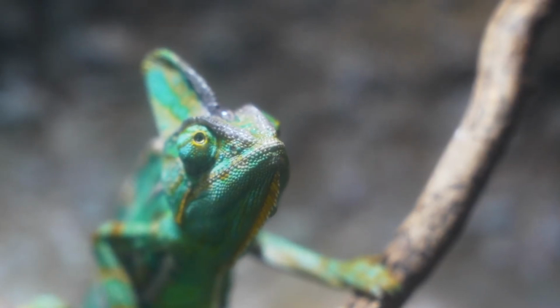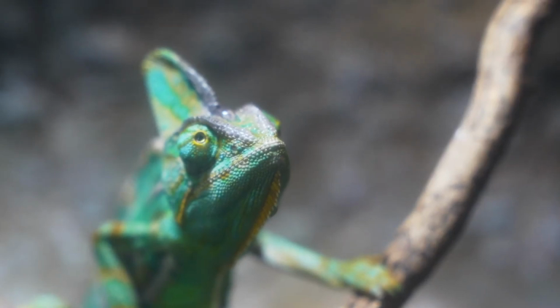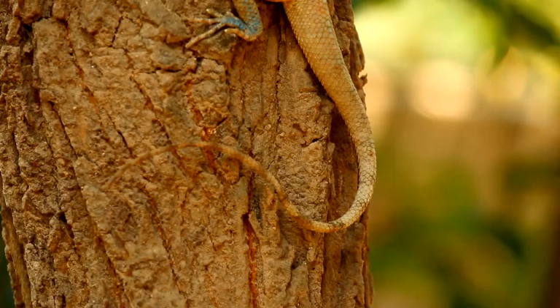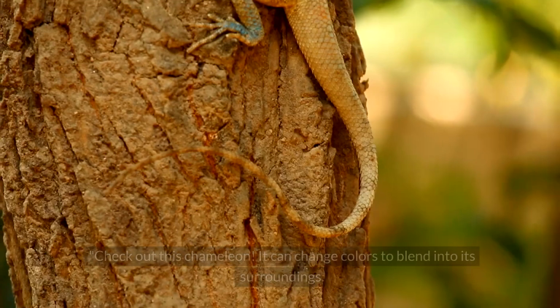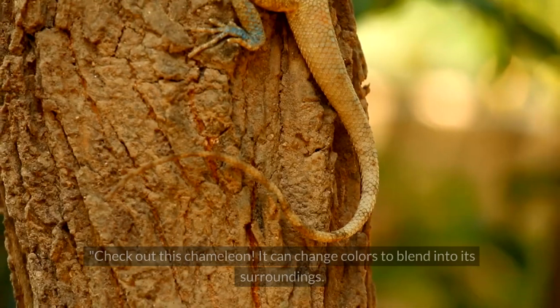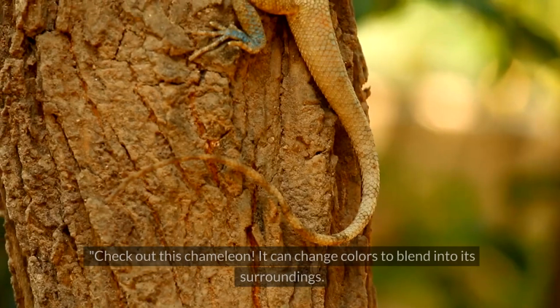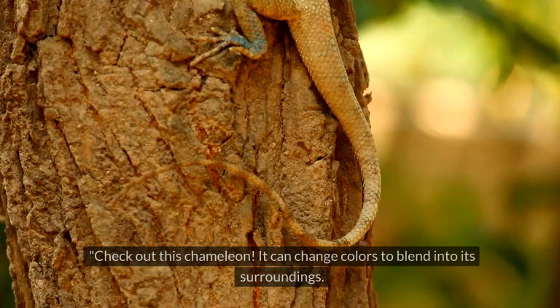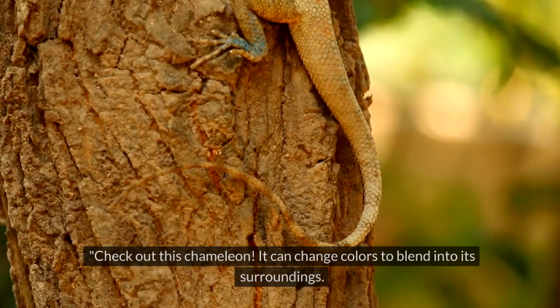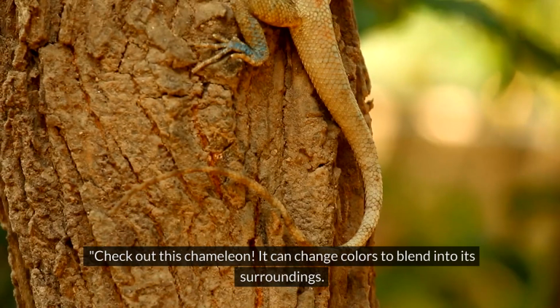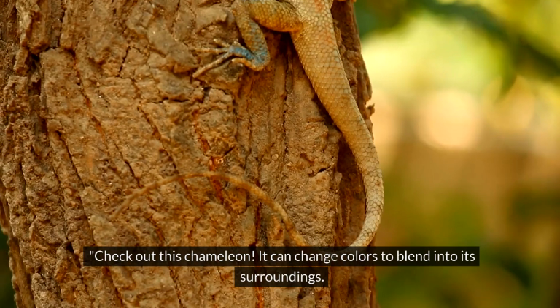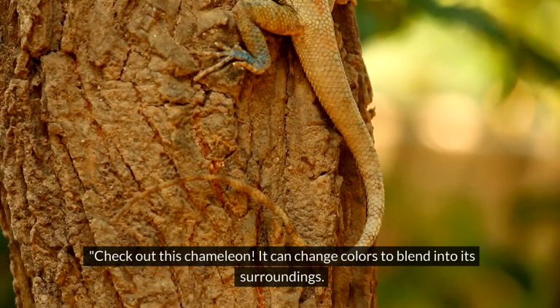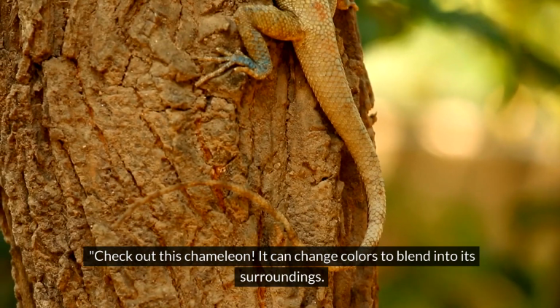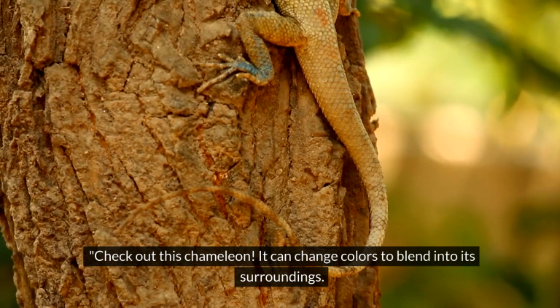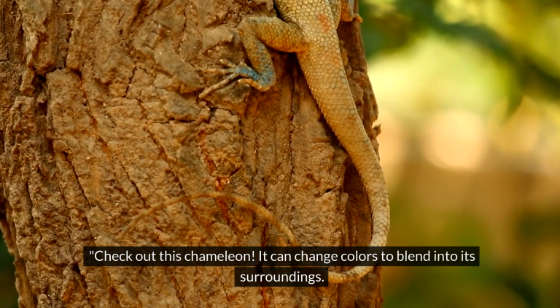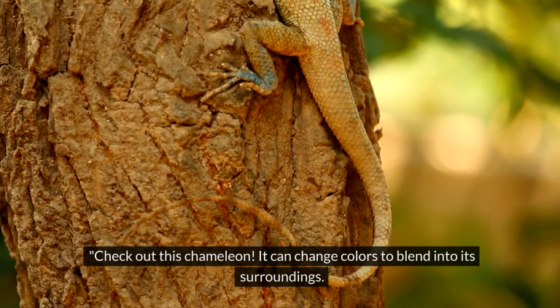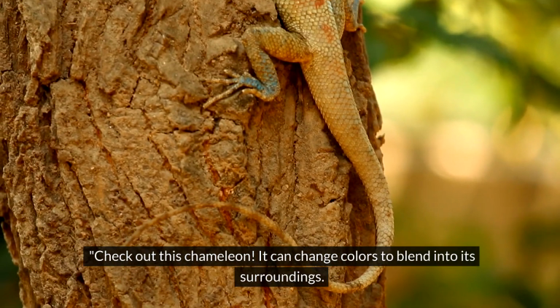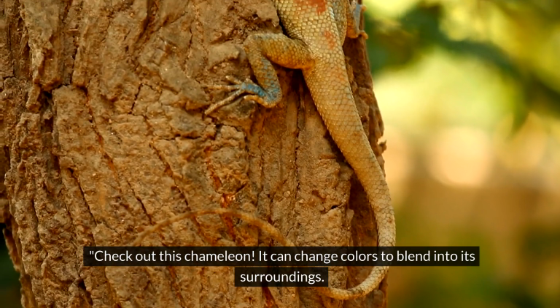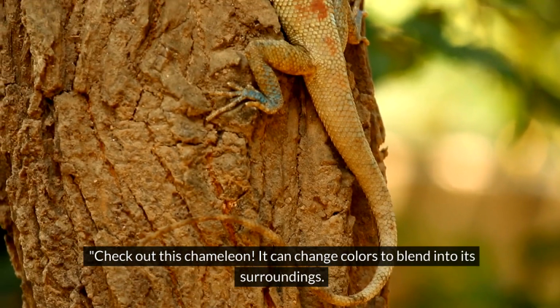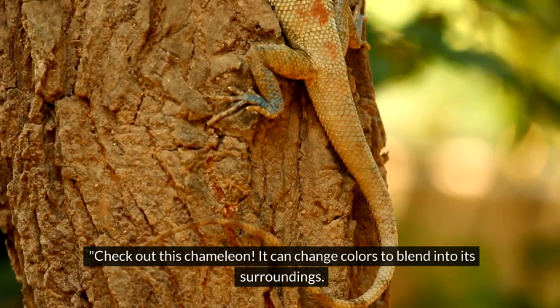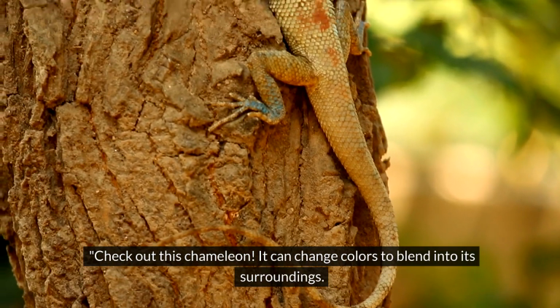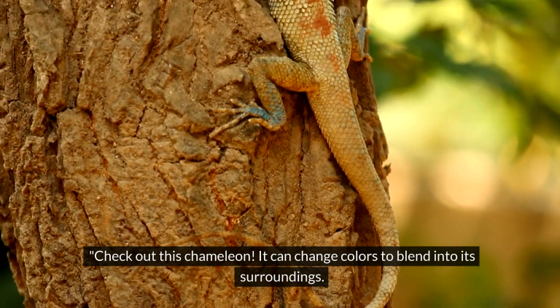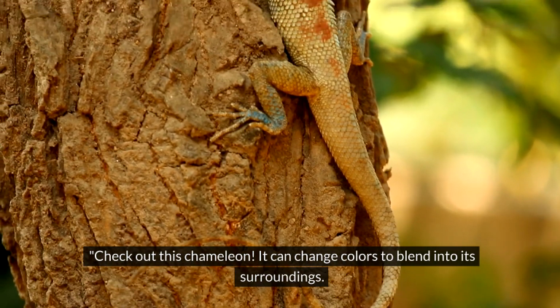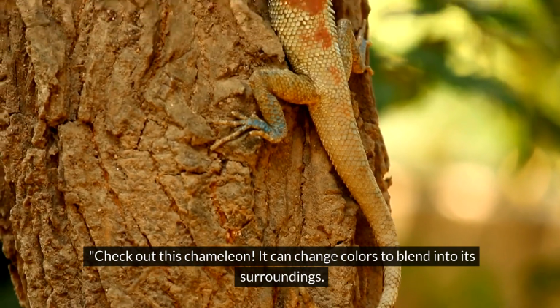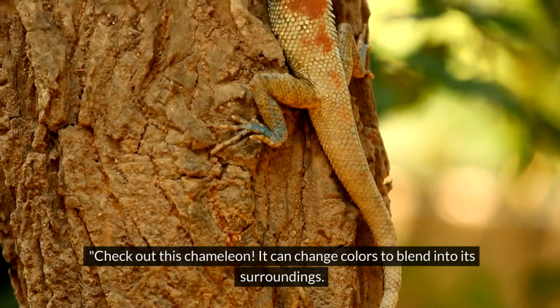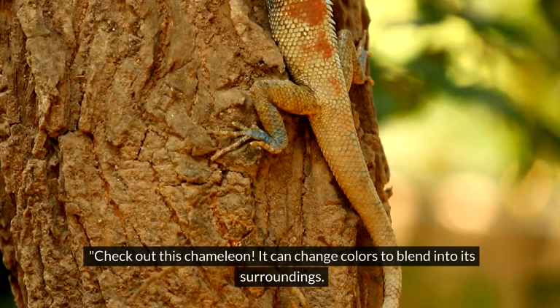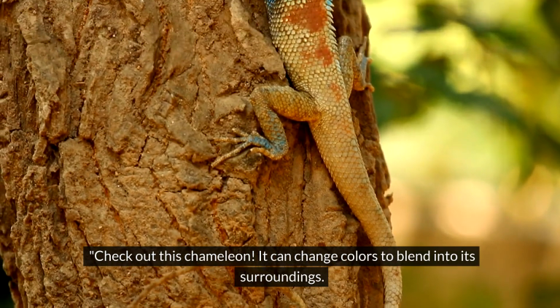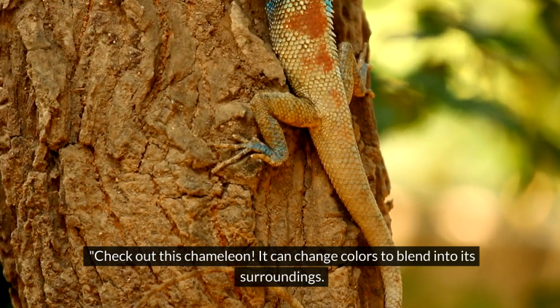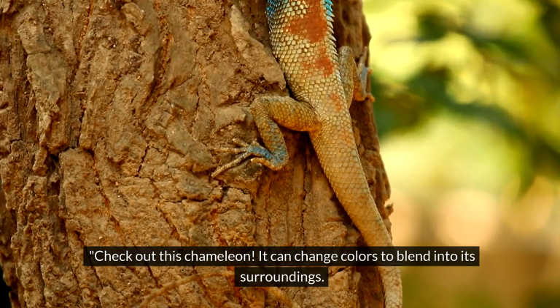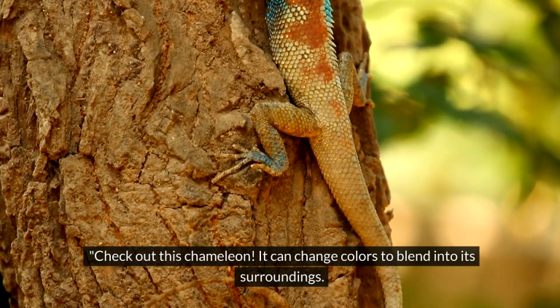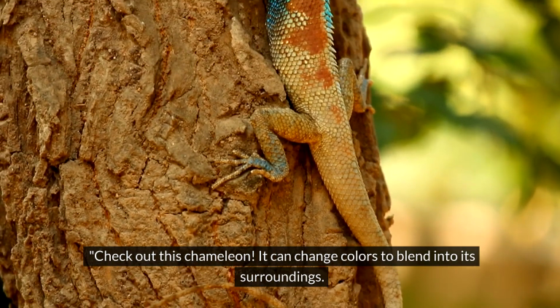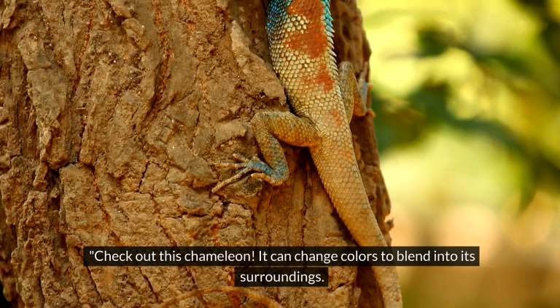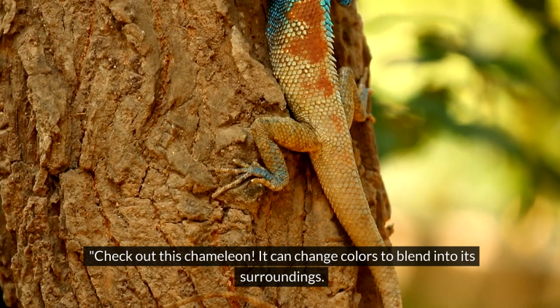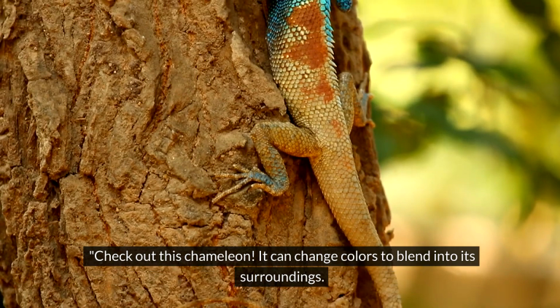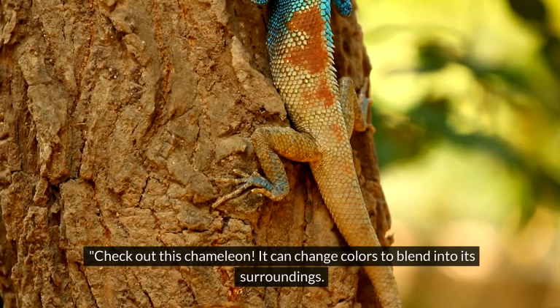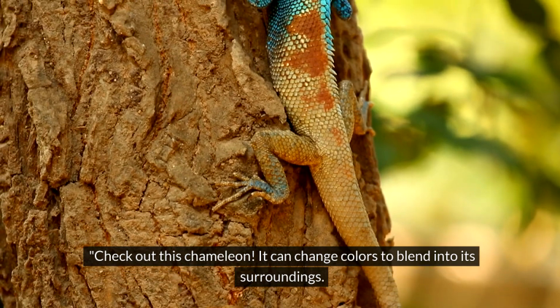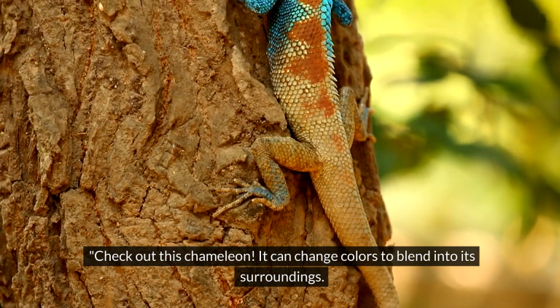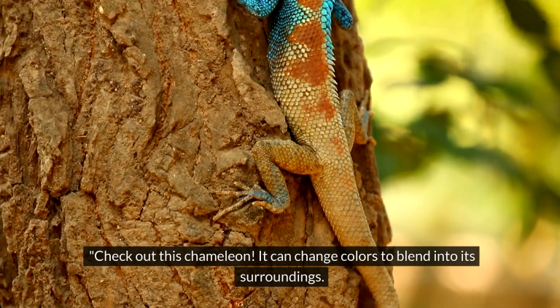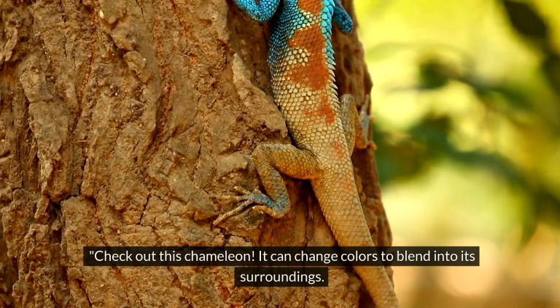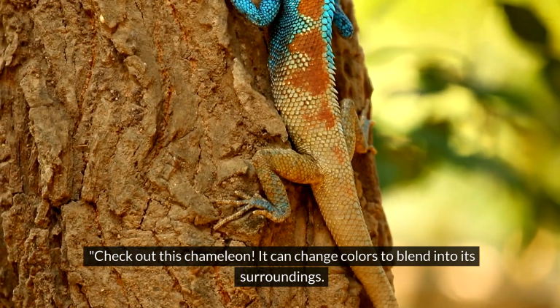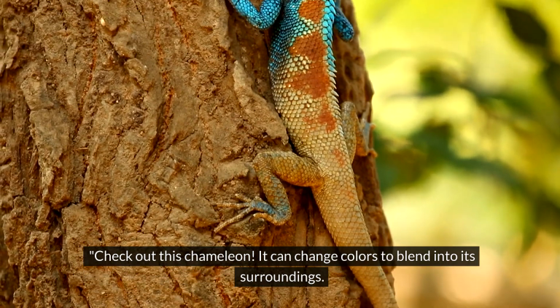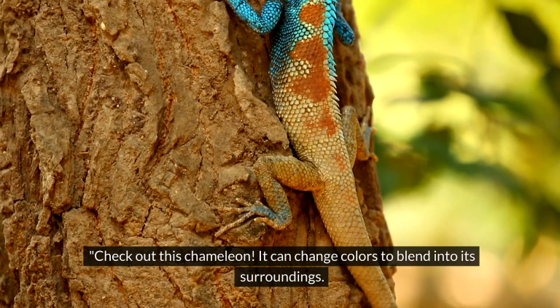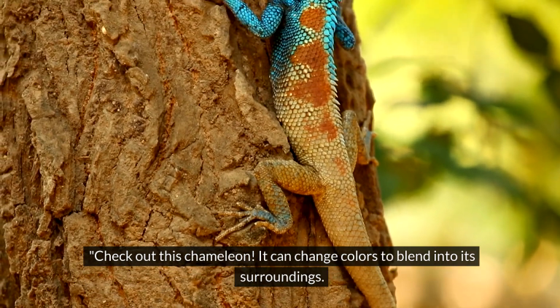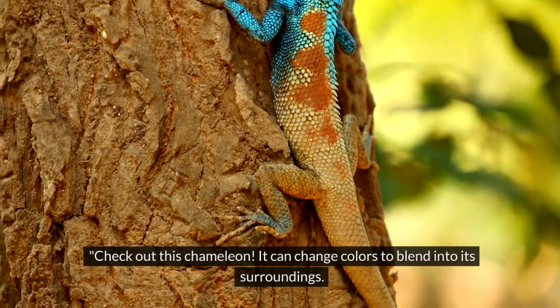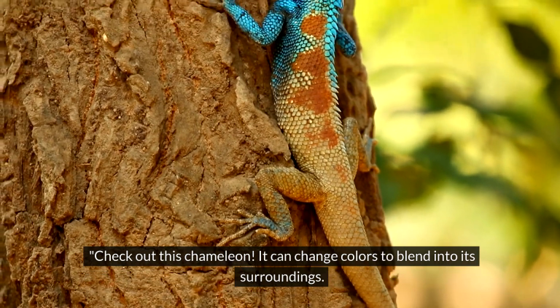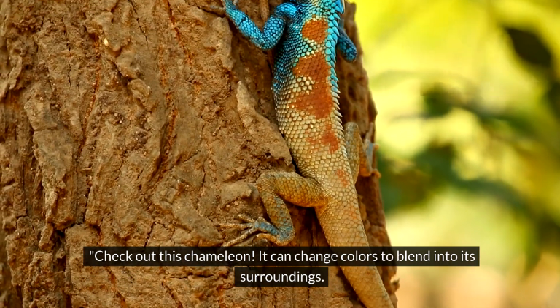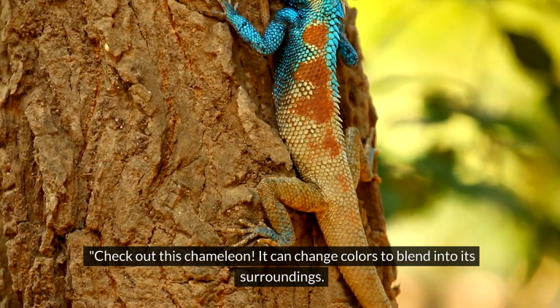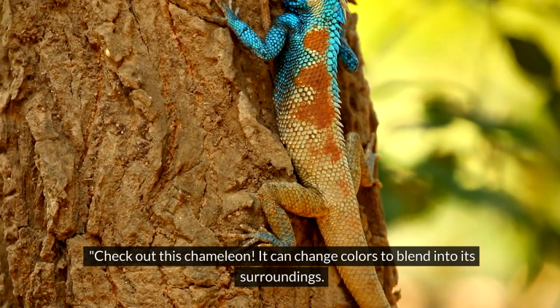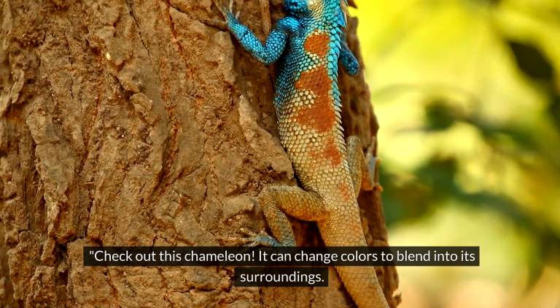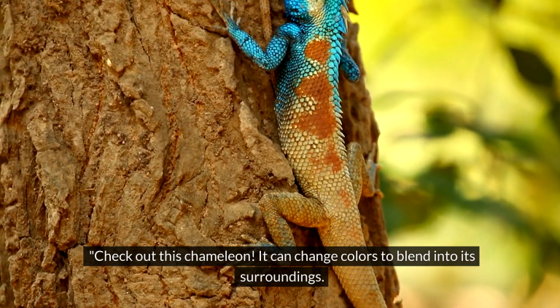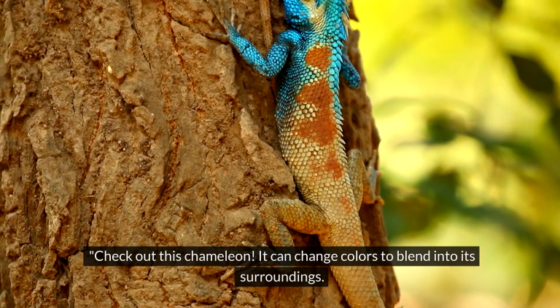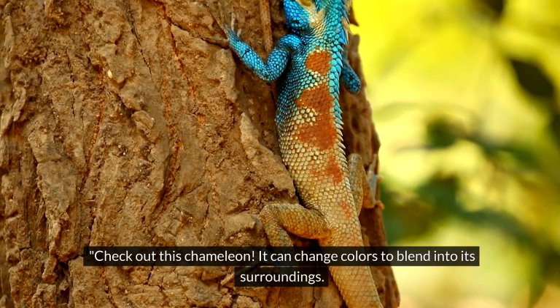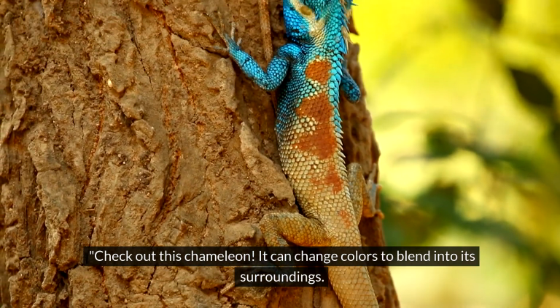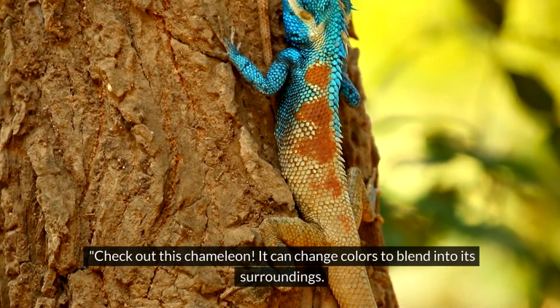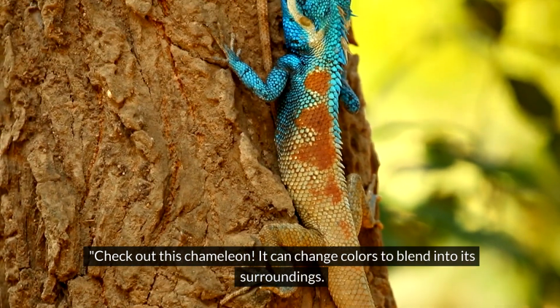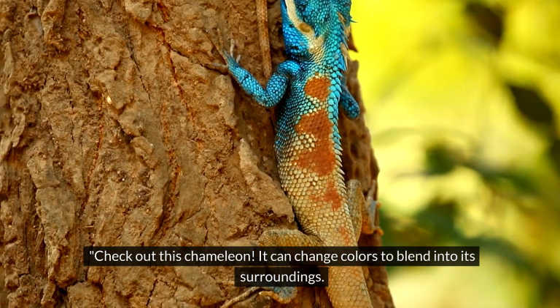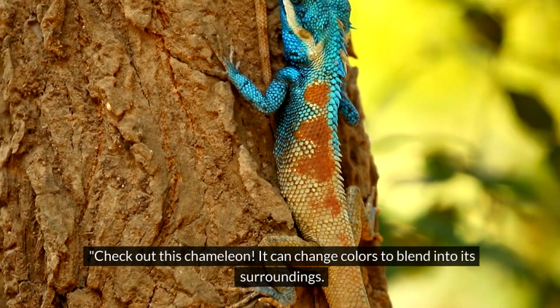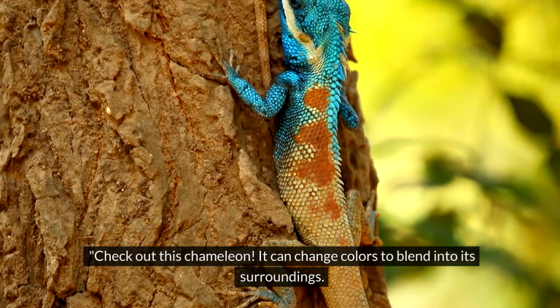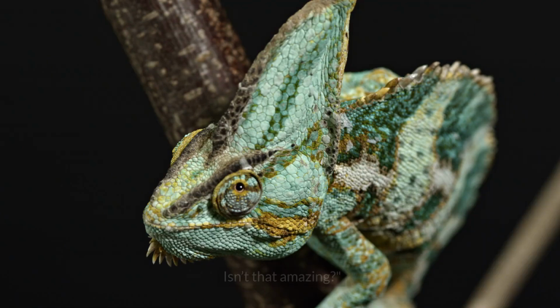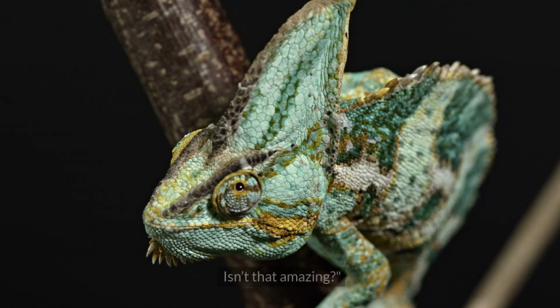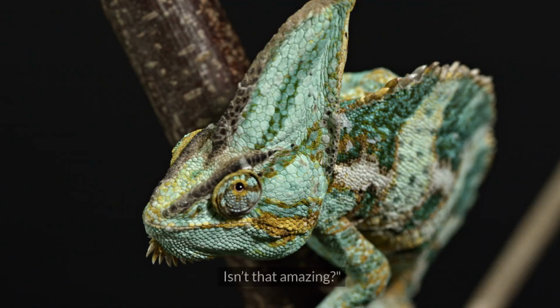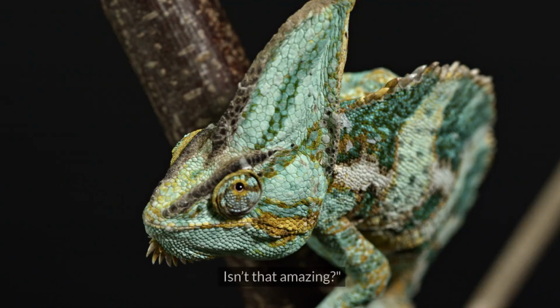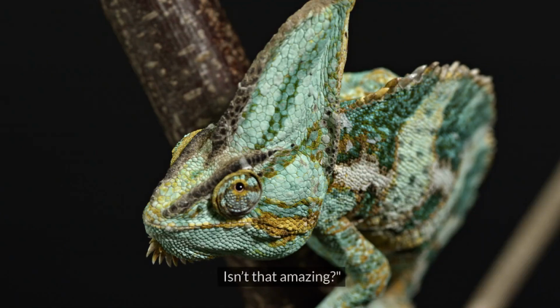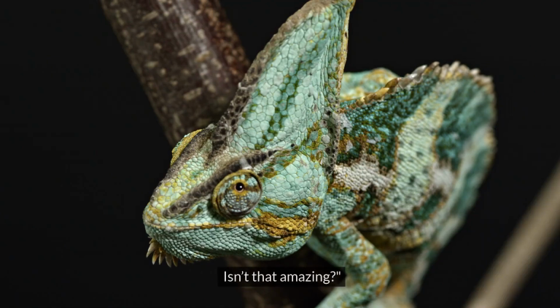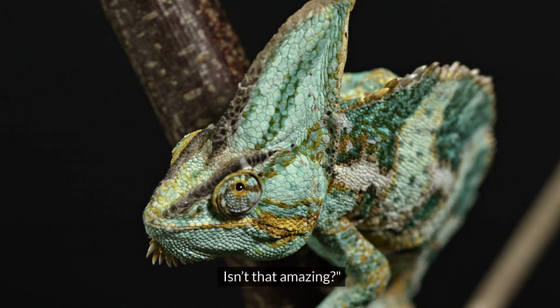Check out this chameleon — it can change colors to blend into its surroundings. Isn't that amazing?